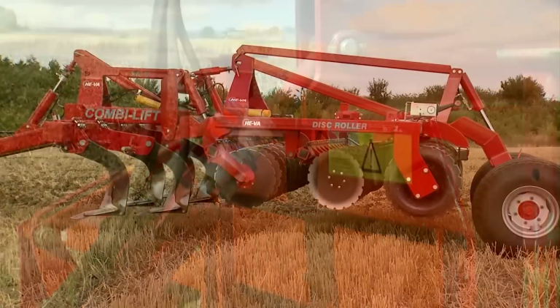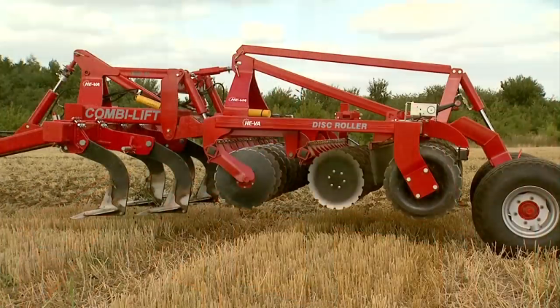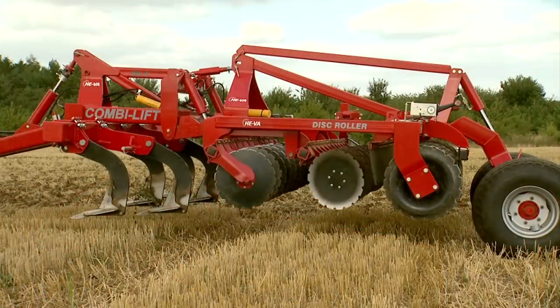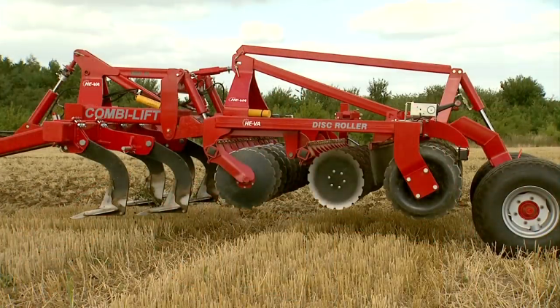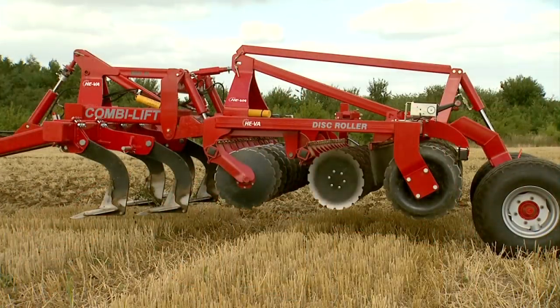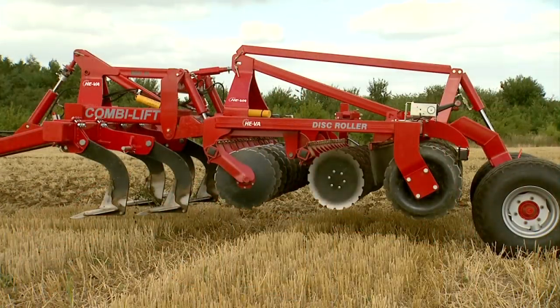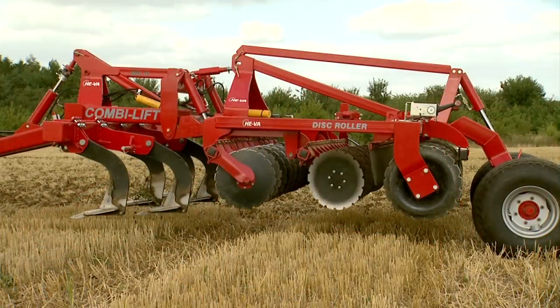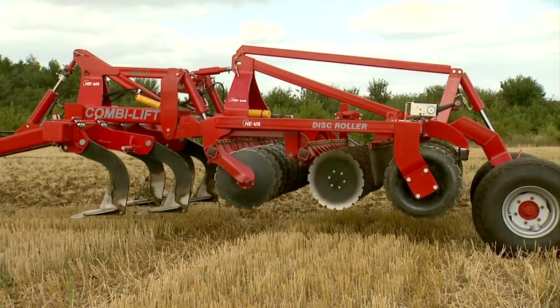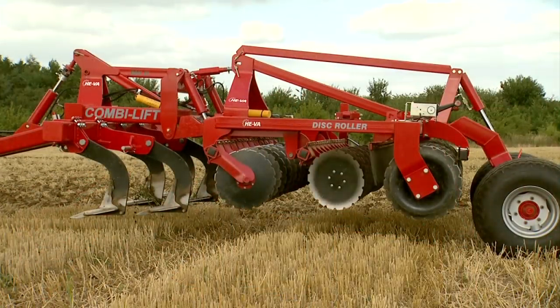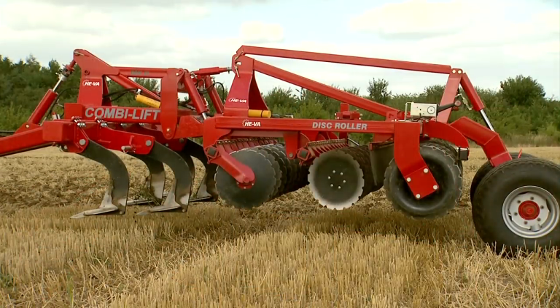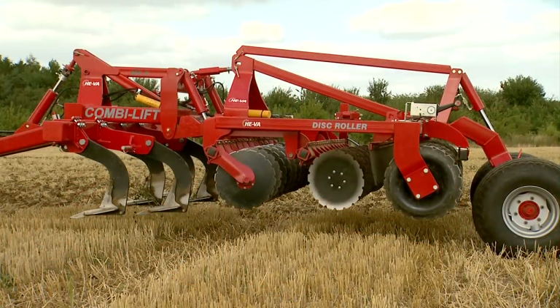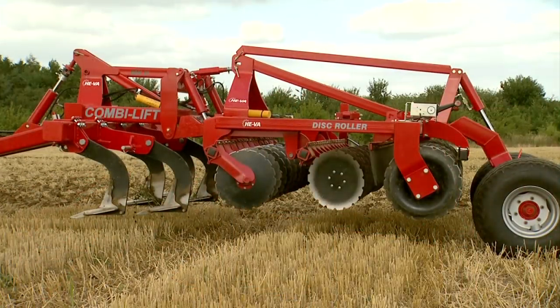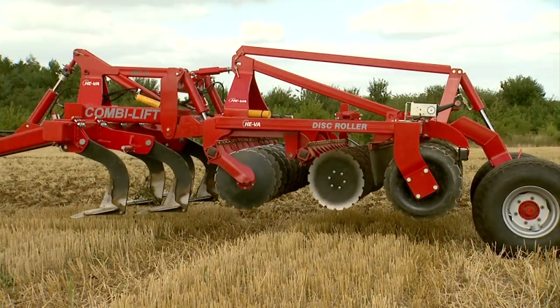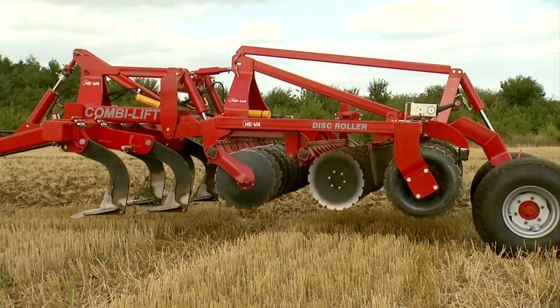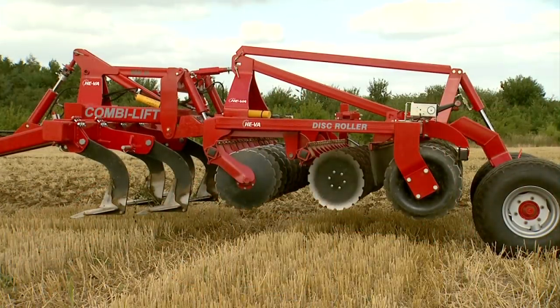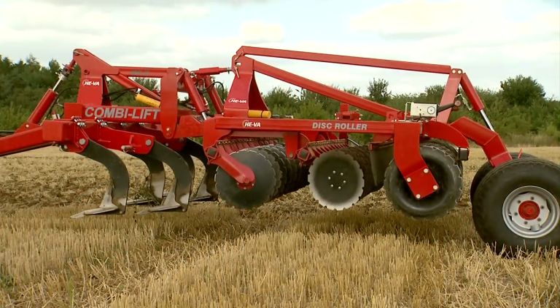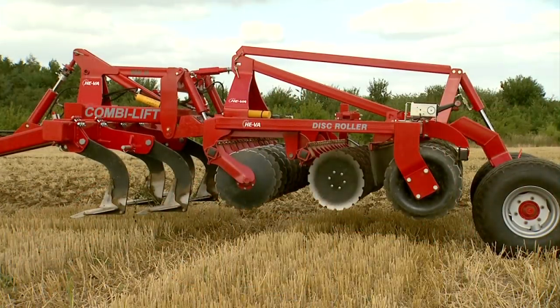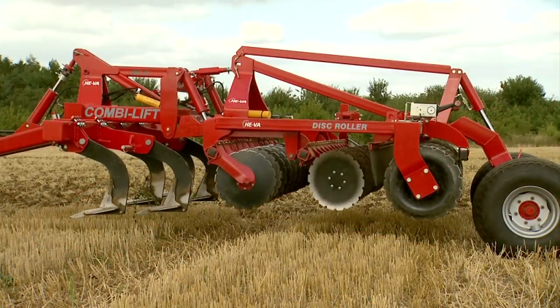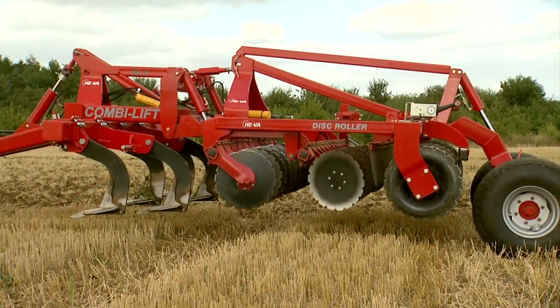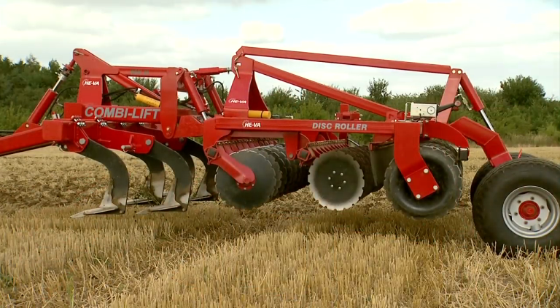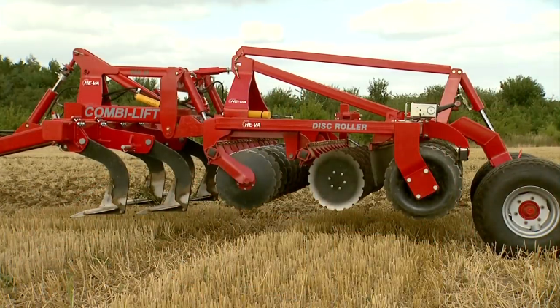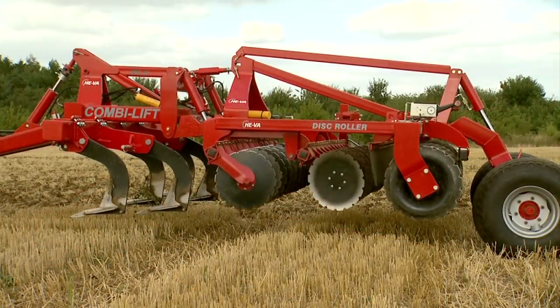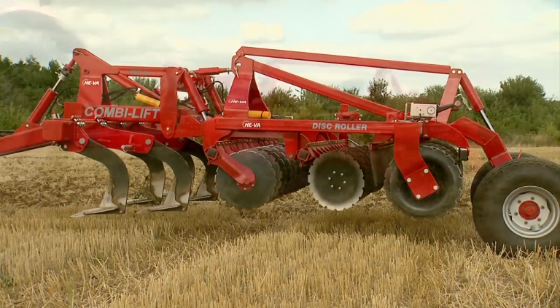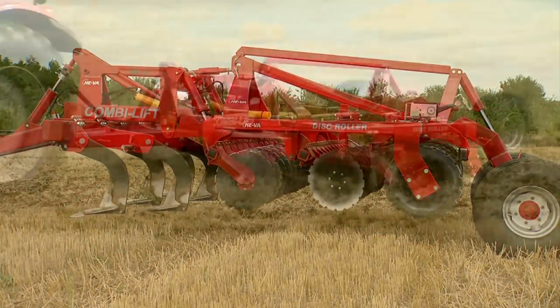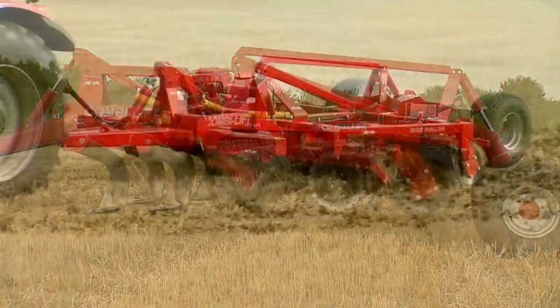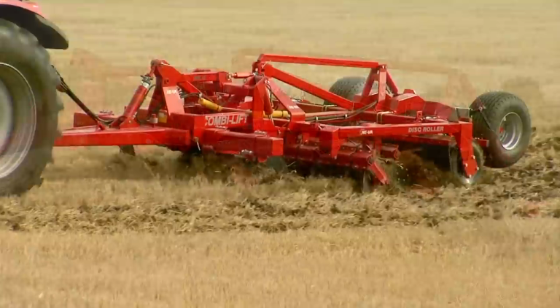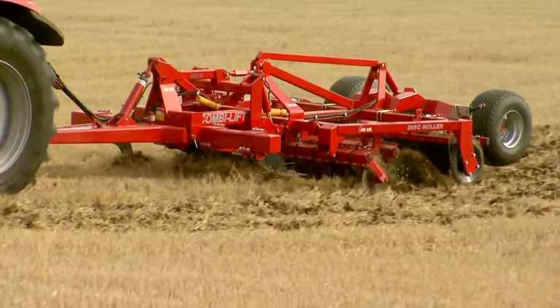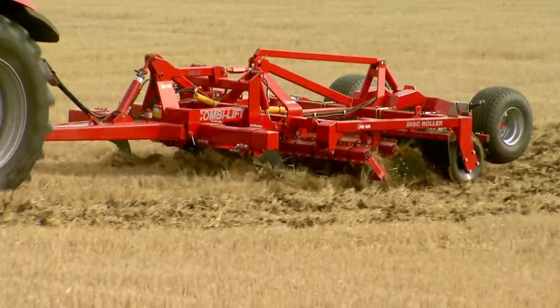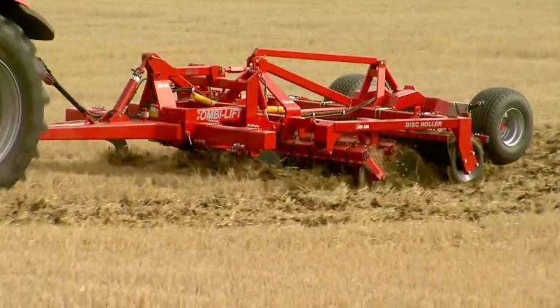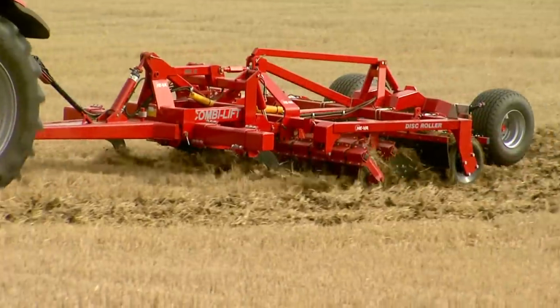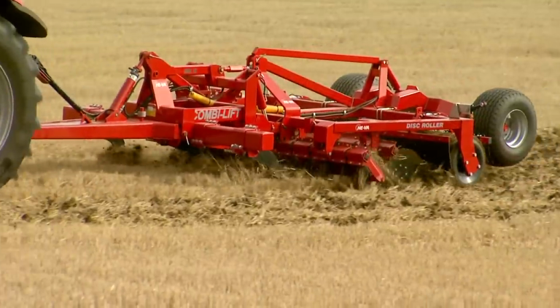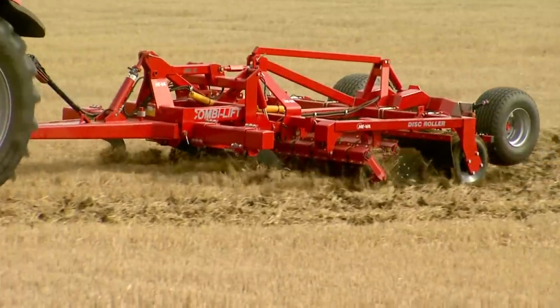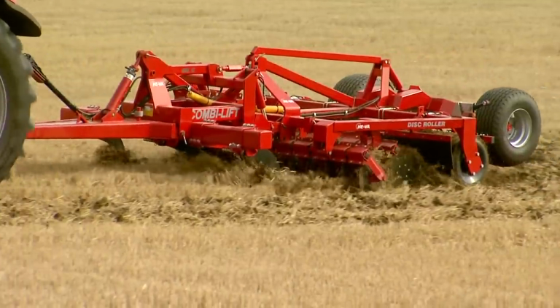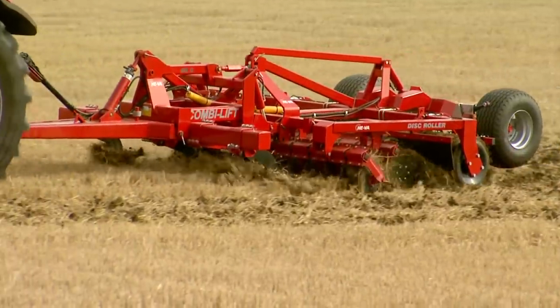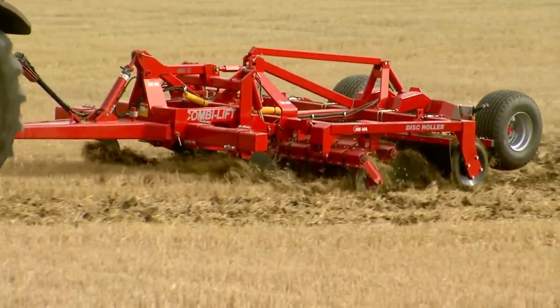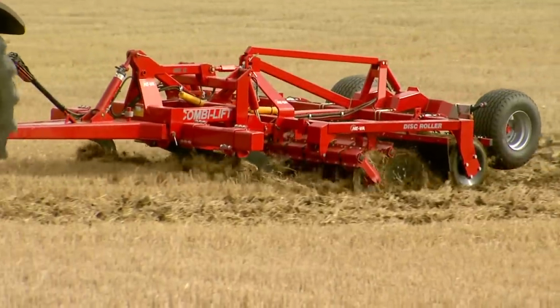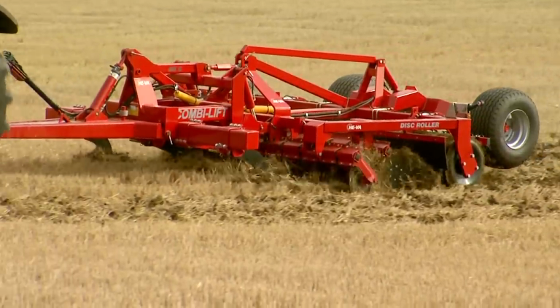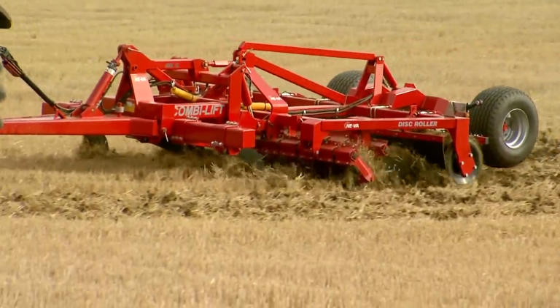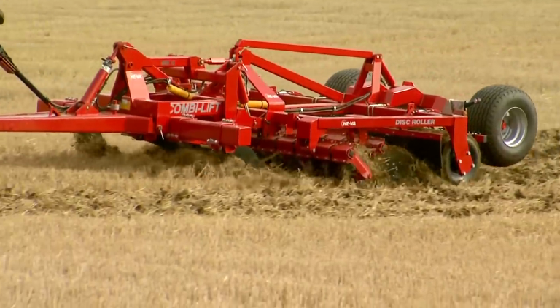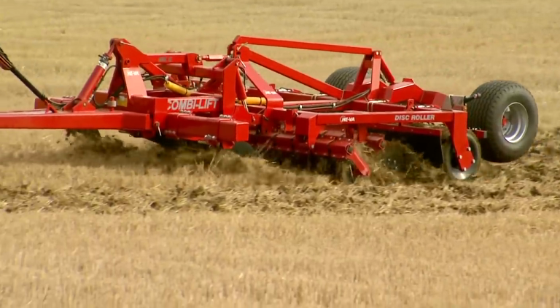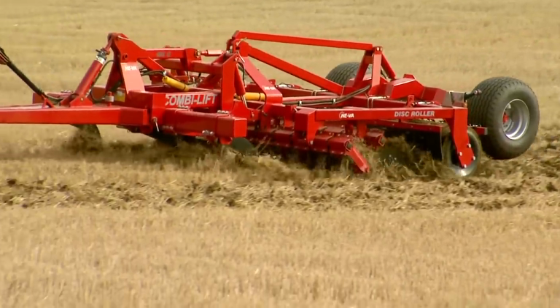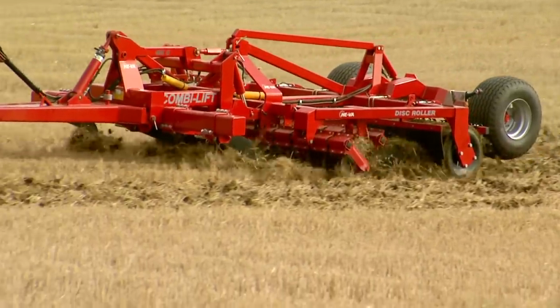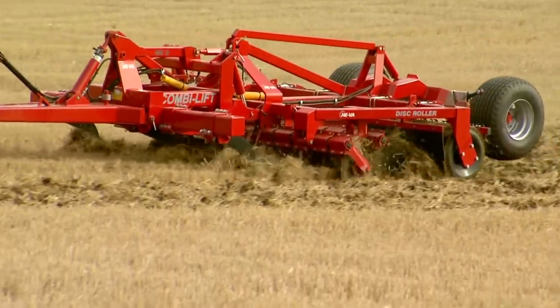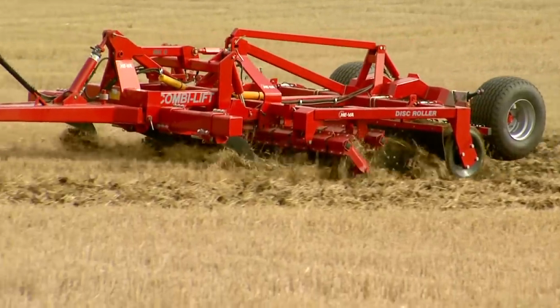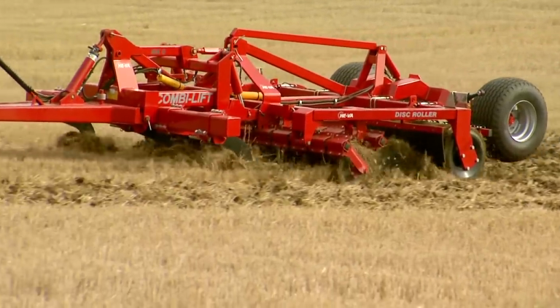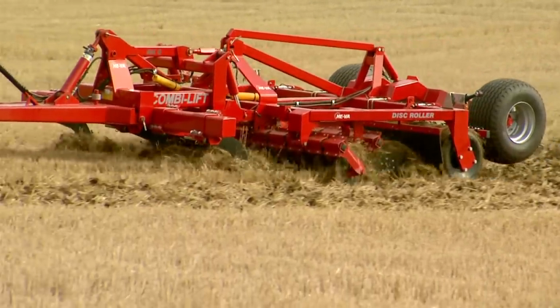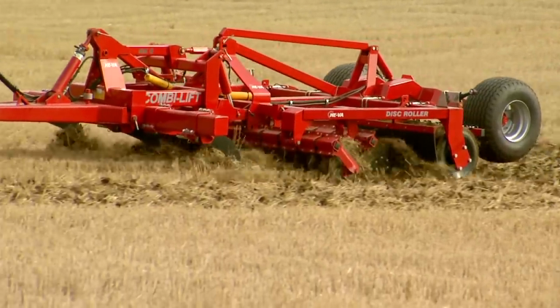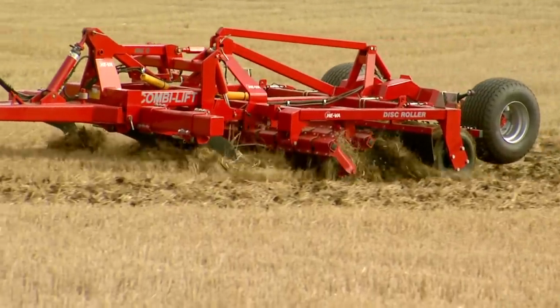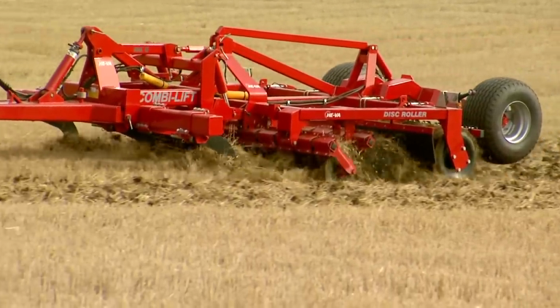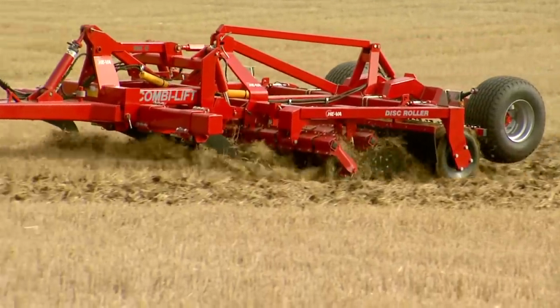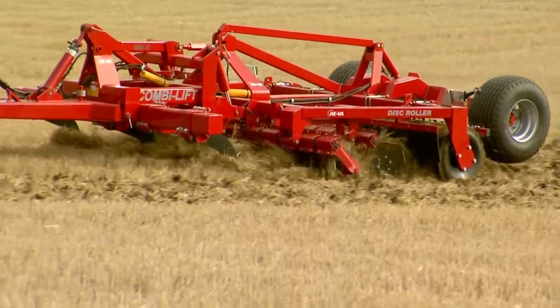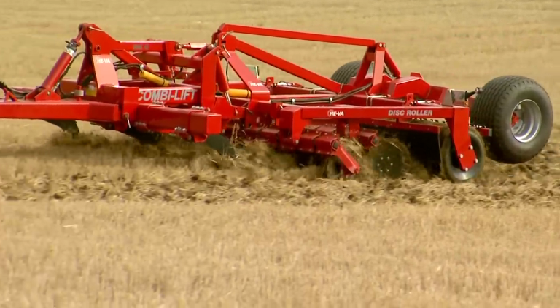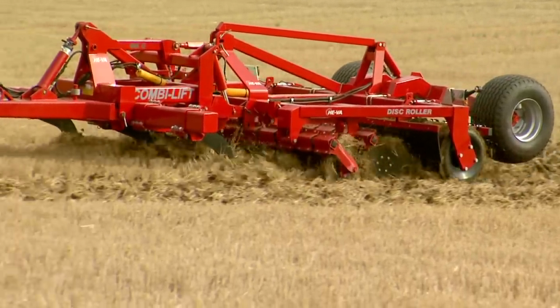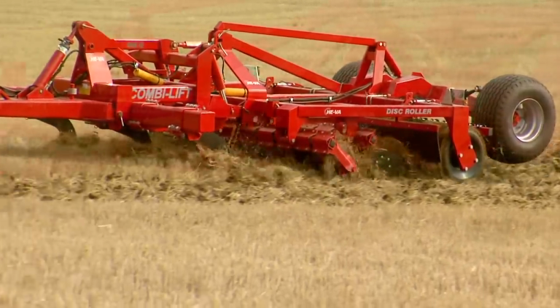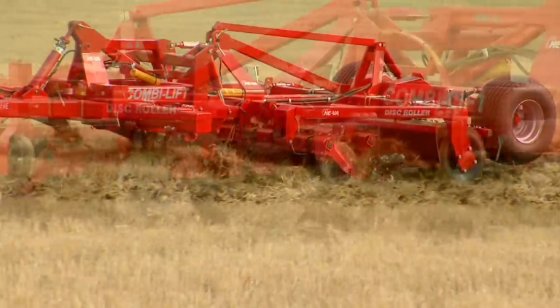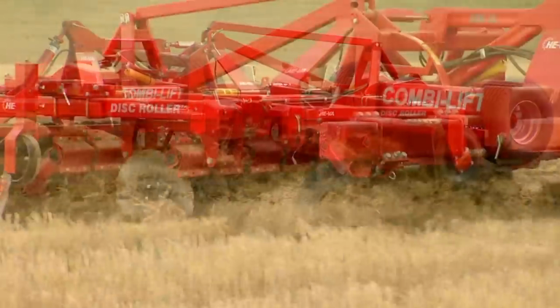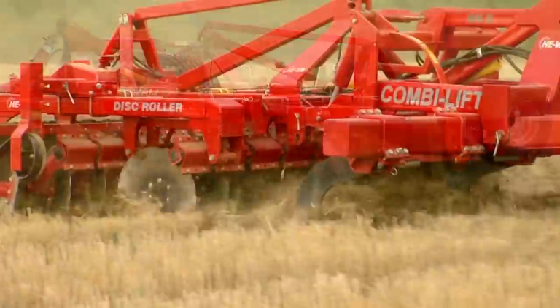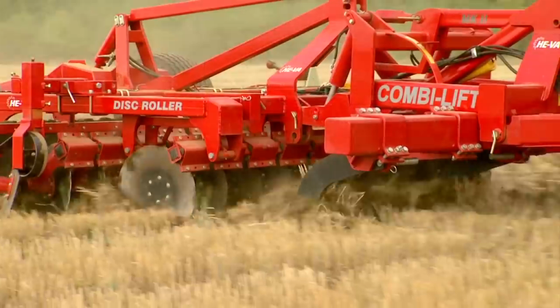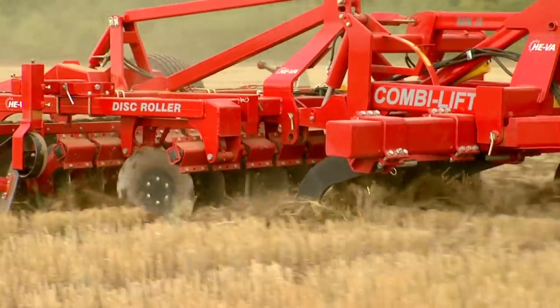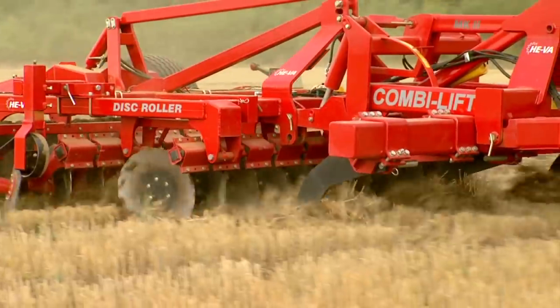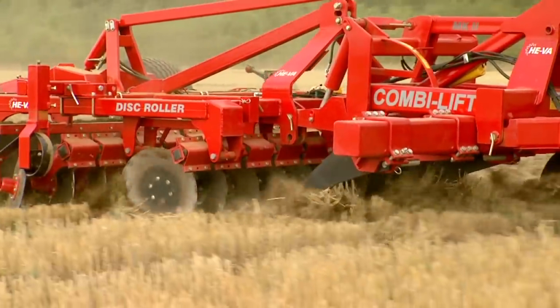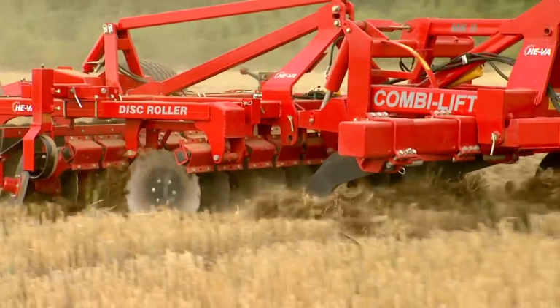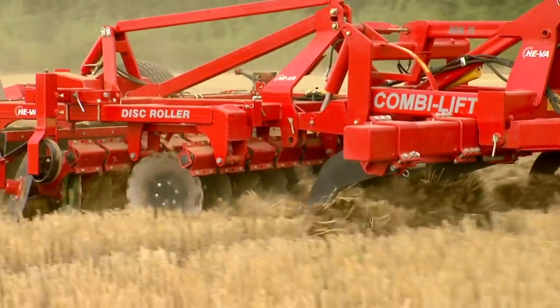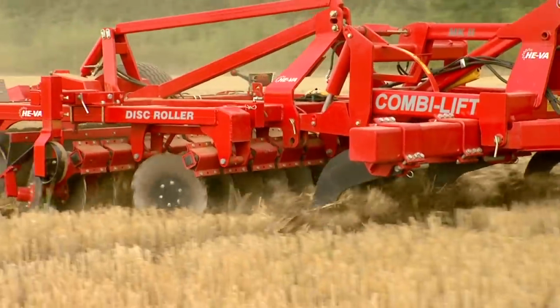Add a CombiLift subsoiler to your disc roller and loosen the lower soil structure whilst incorporating and mixing surface residues in the same pass.